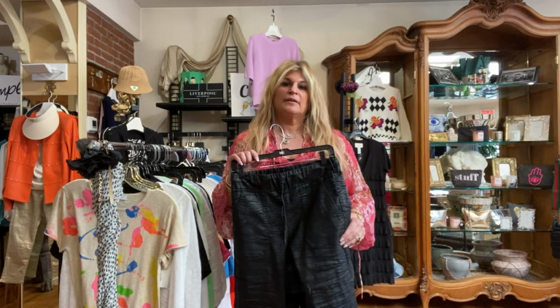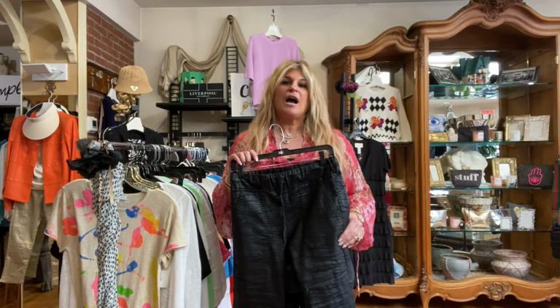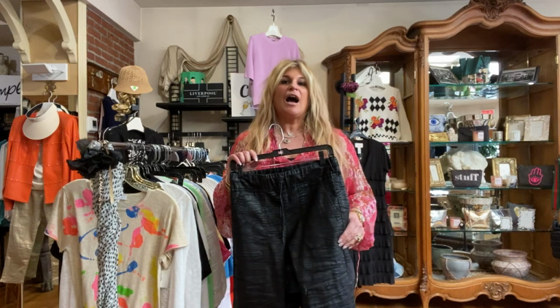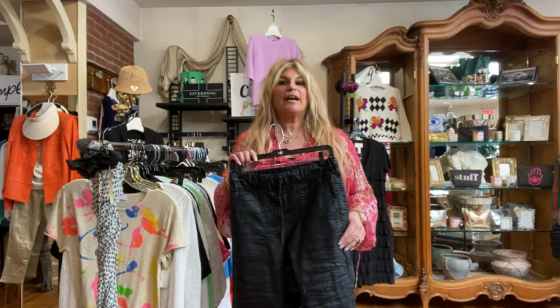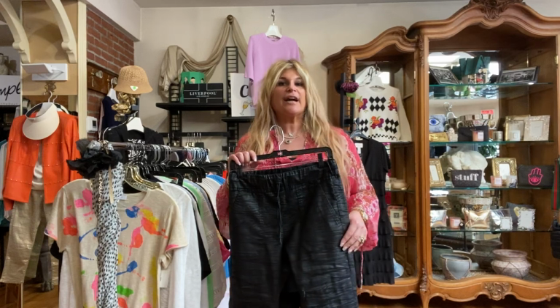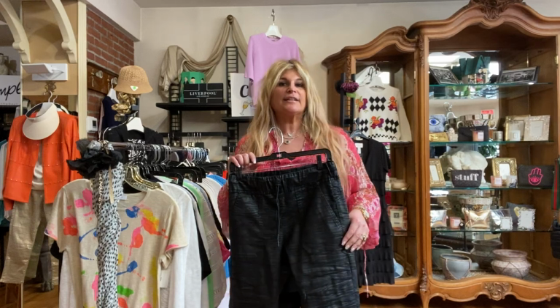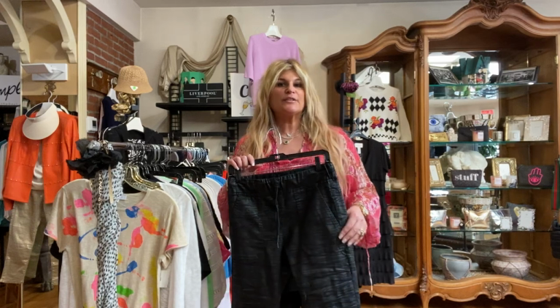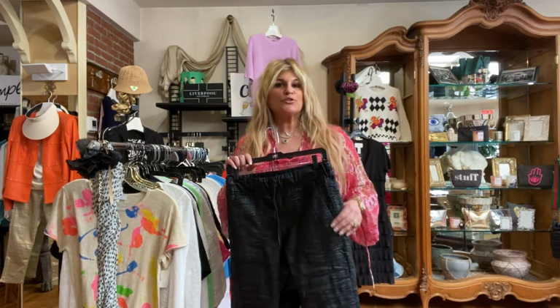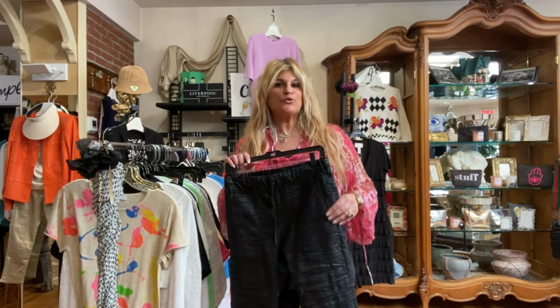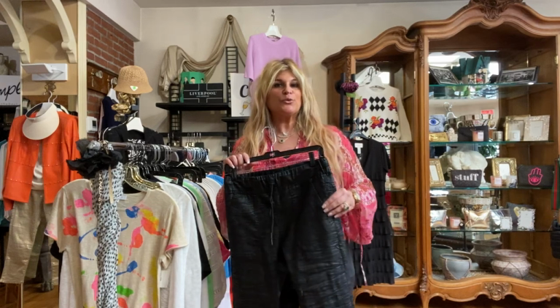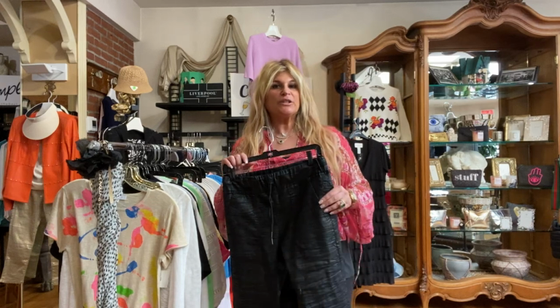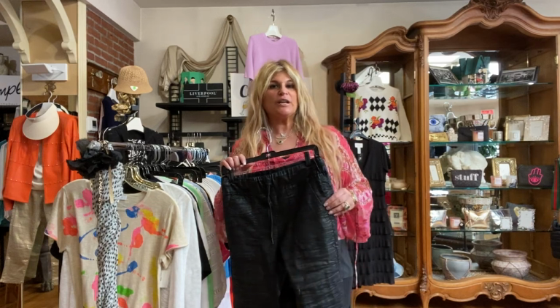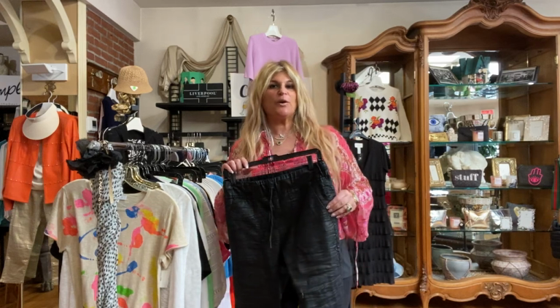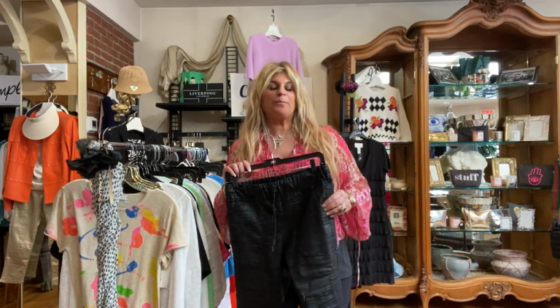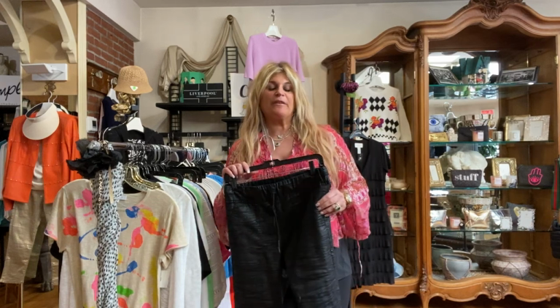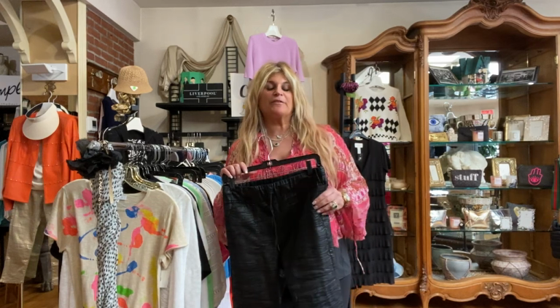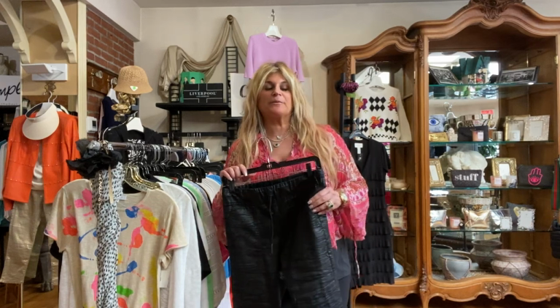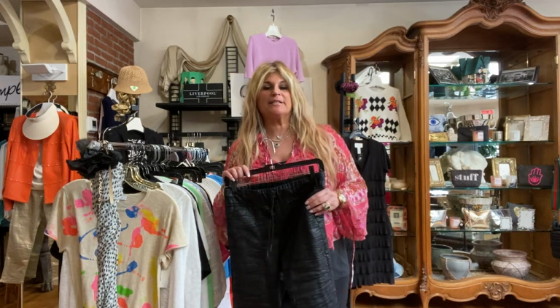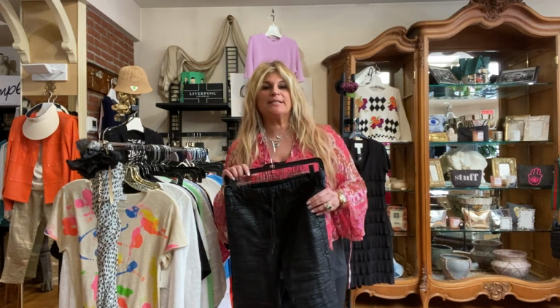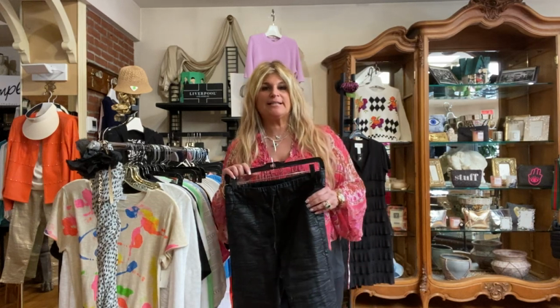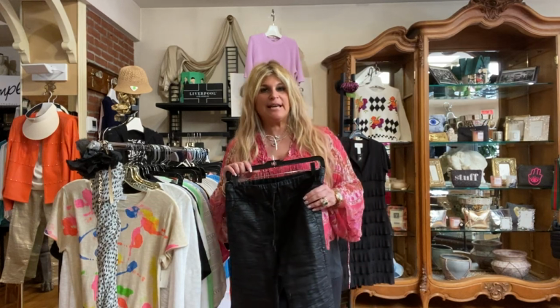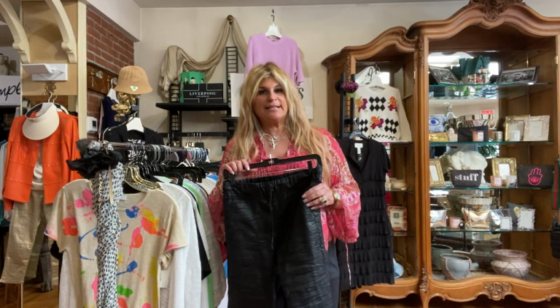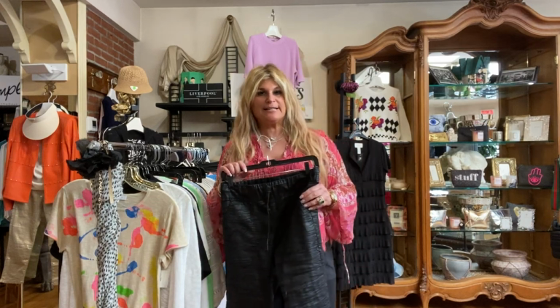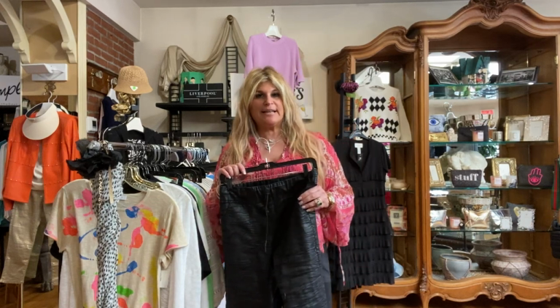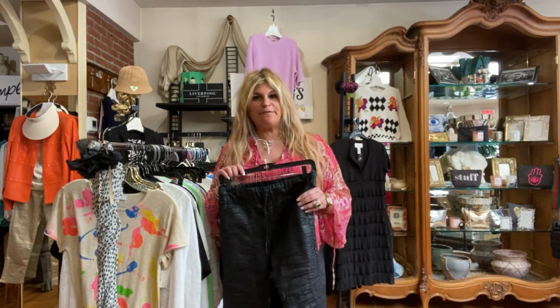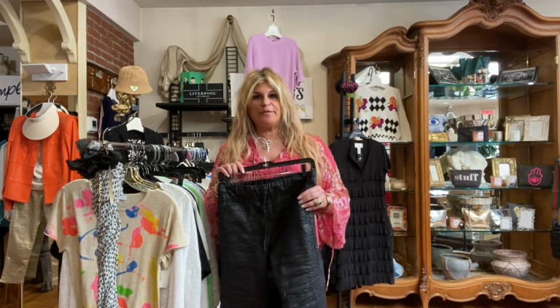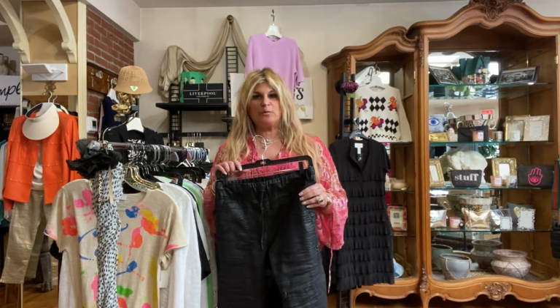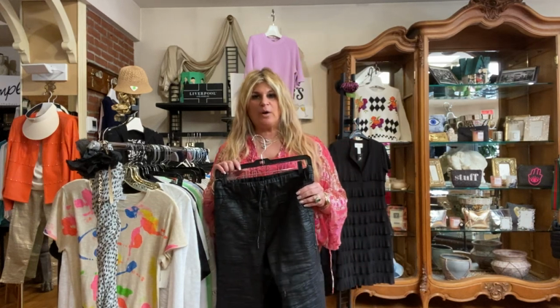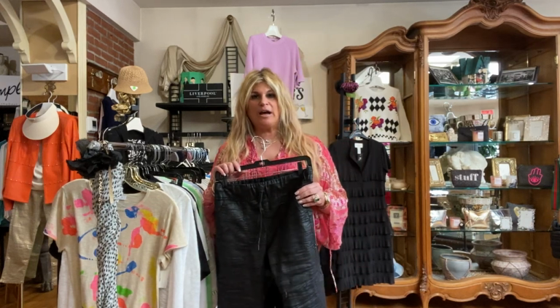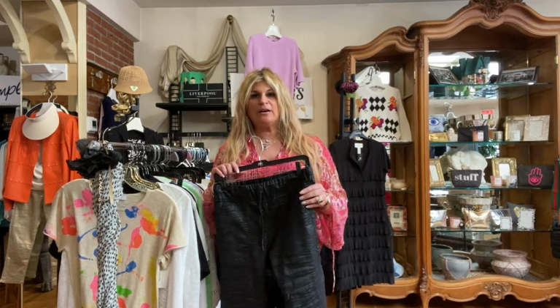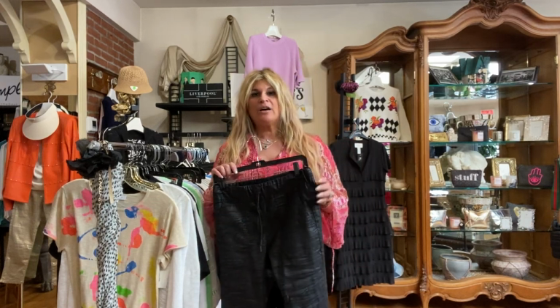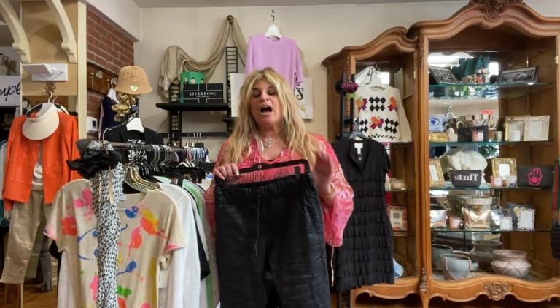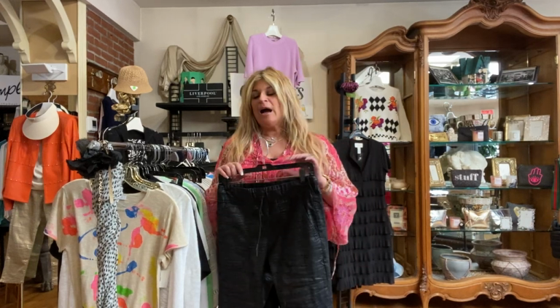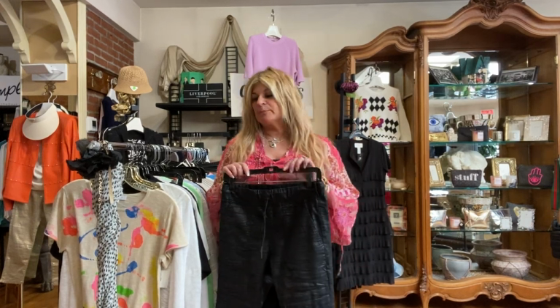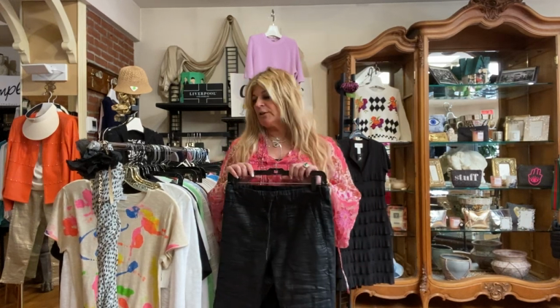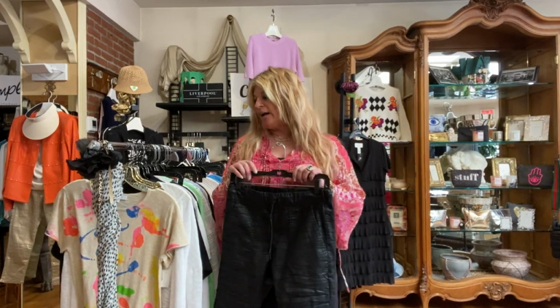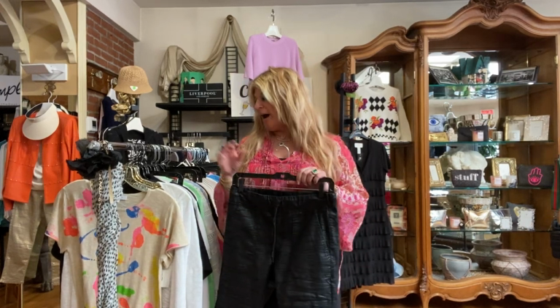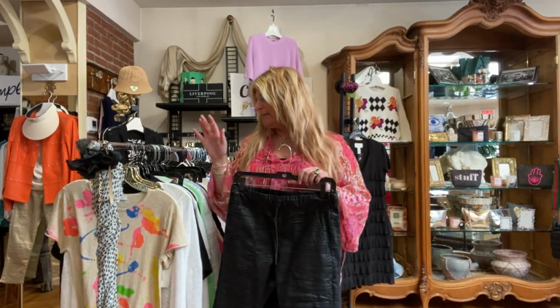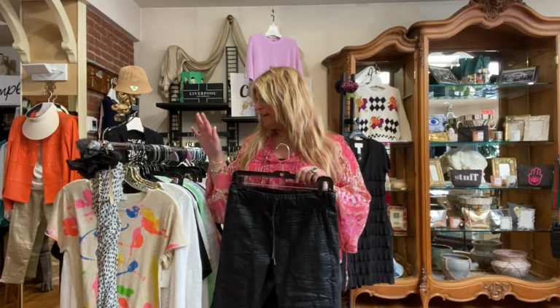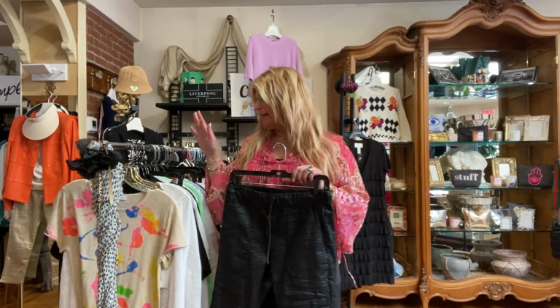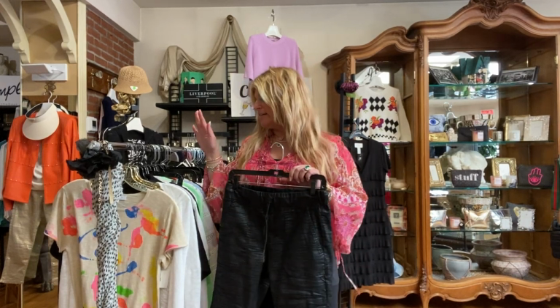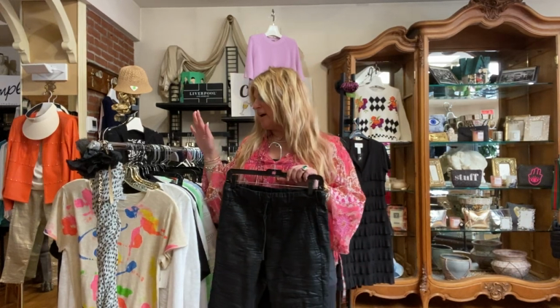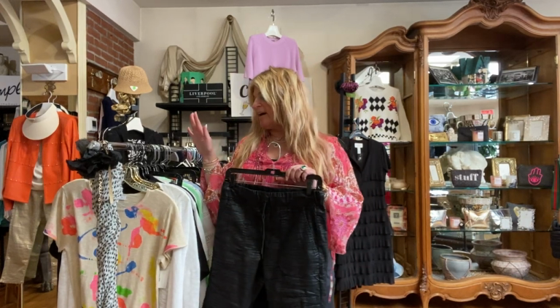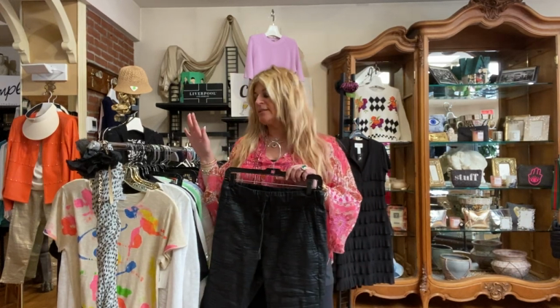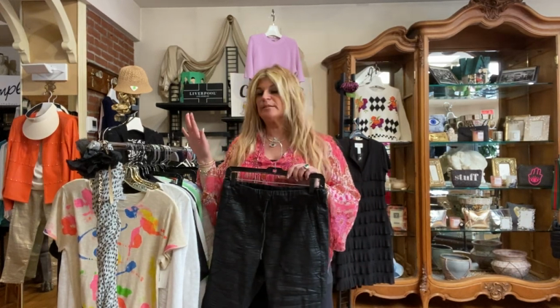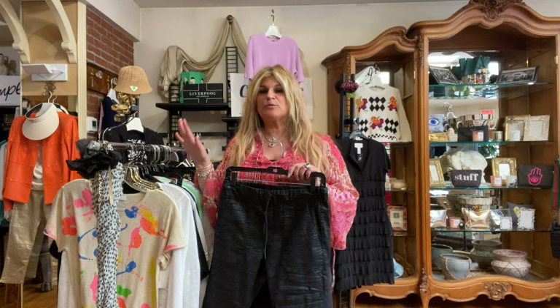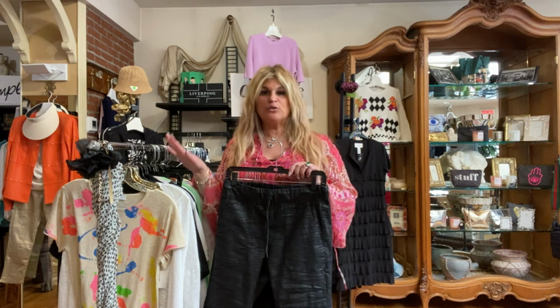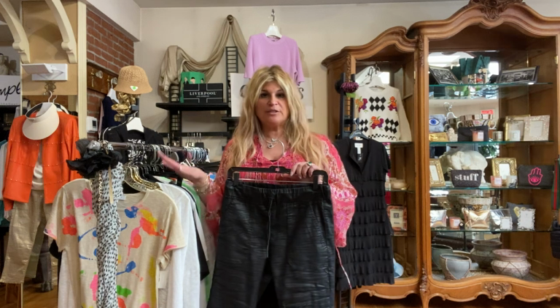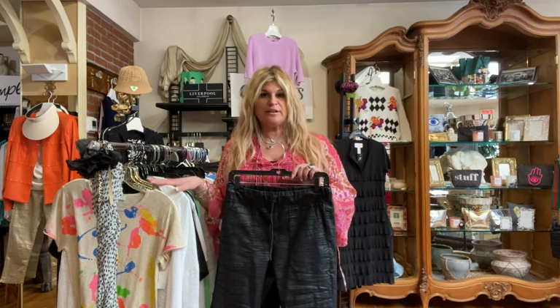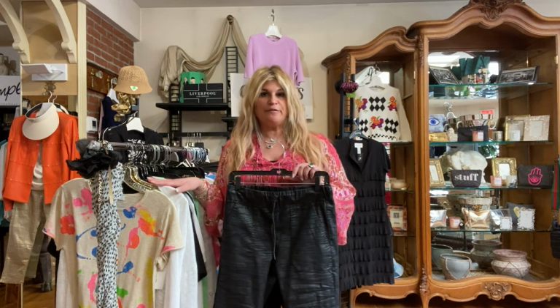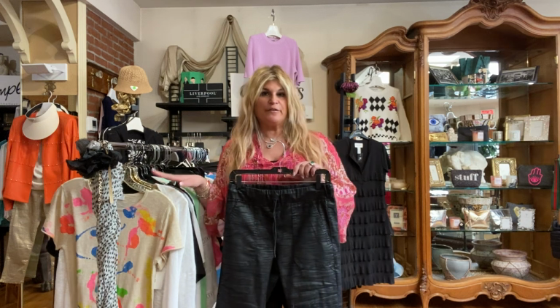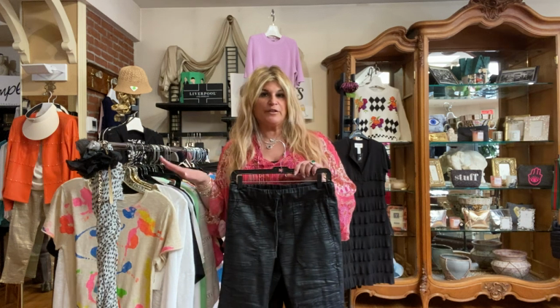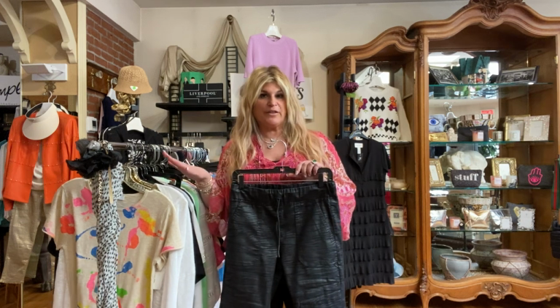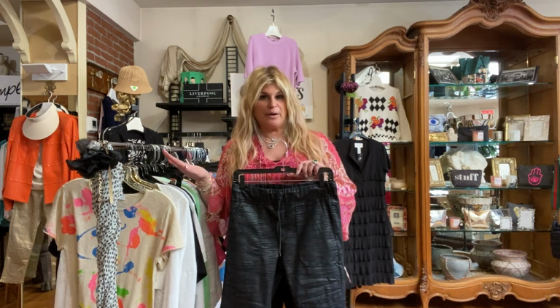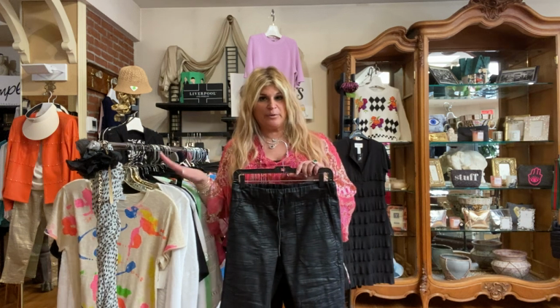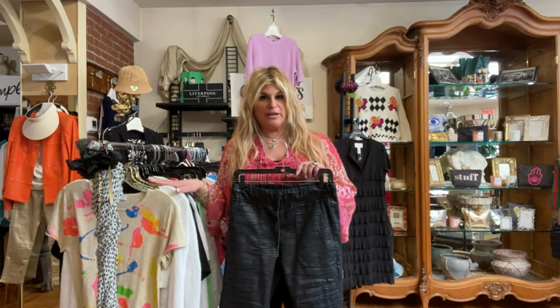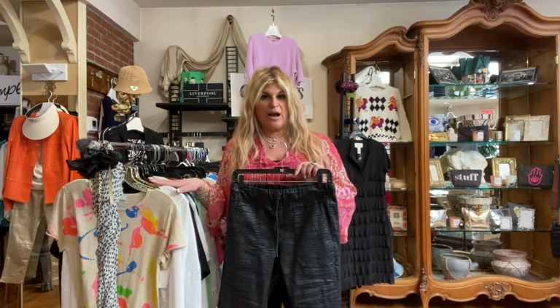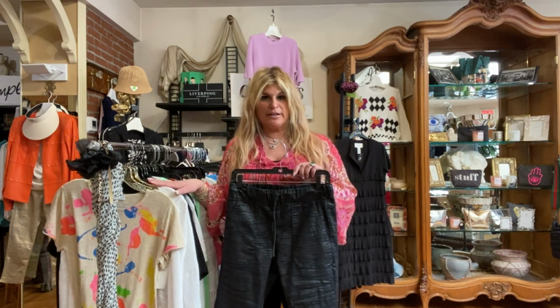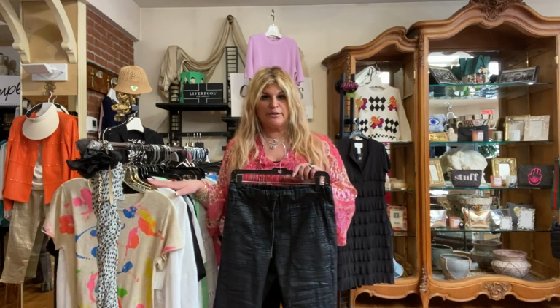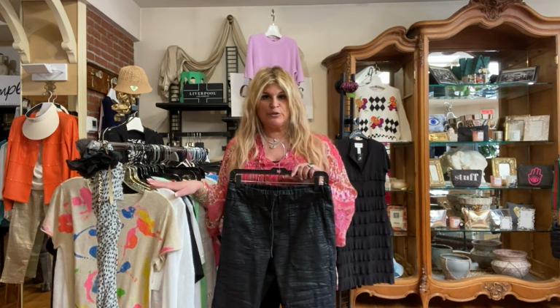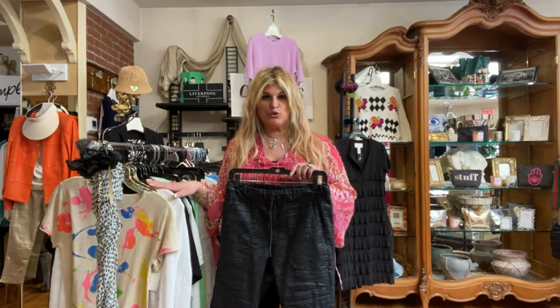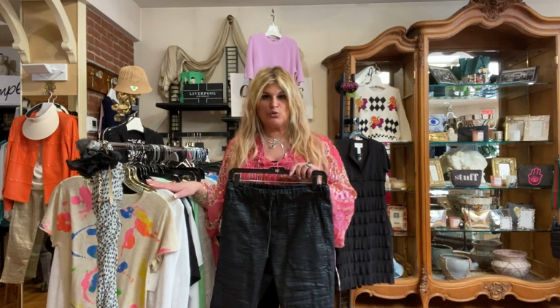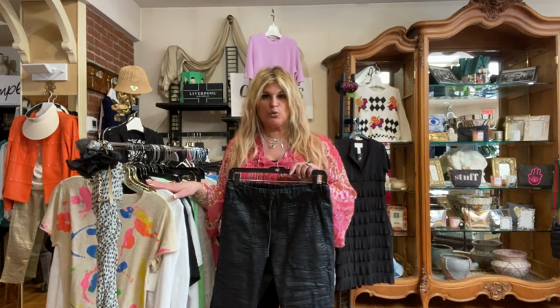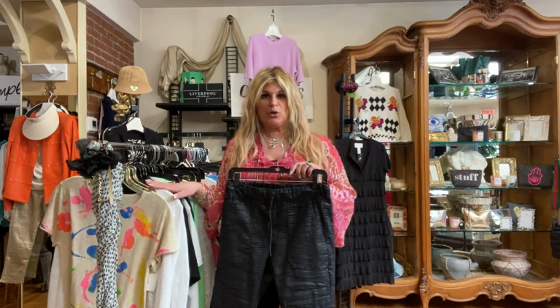Hi guys, it's Julie. Hope everyone is staying safe and well. I'm going to highlight some new stuff that we got in the store.